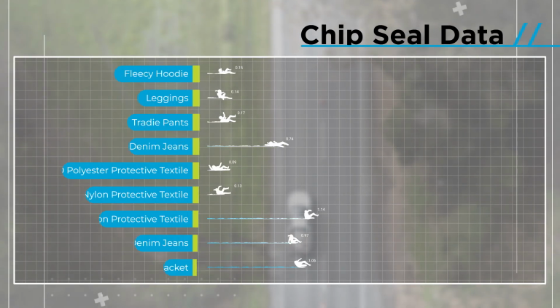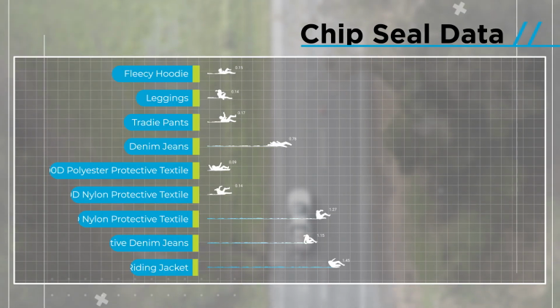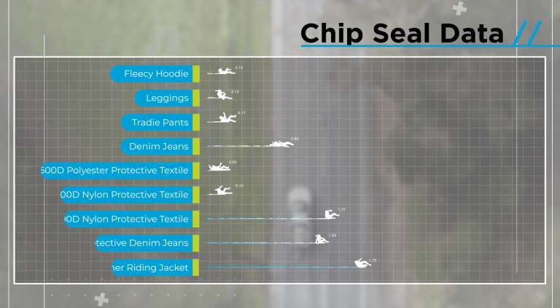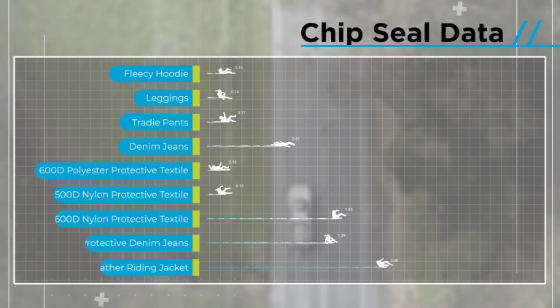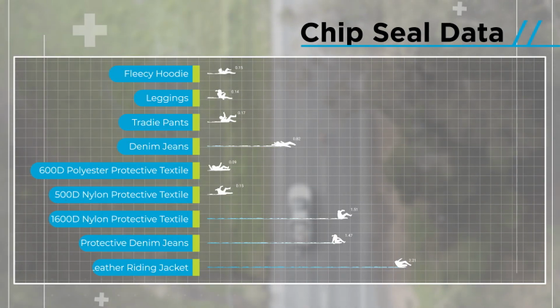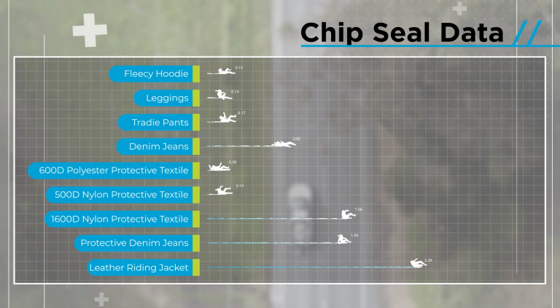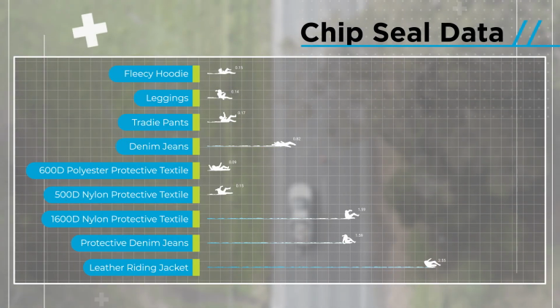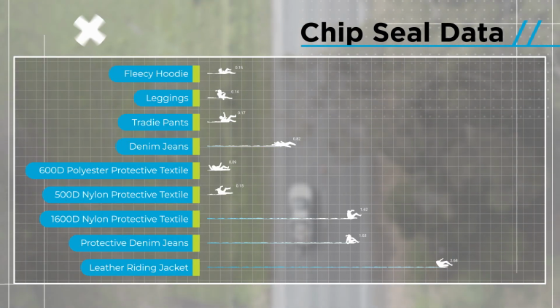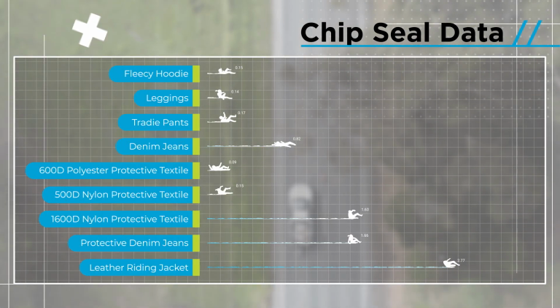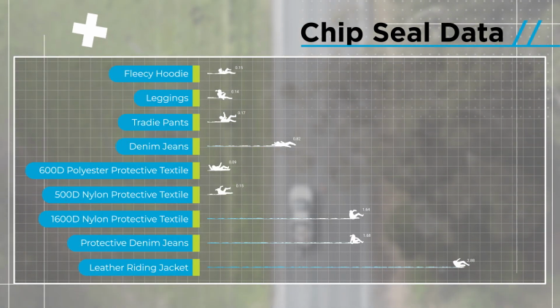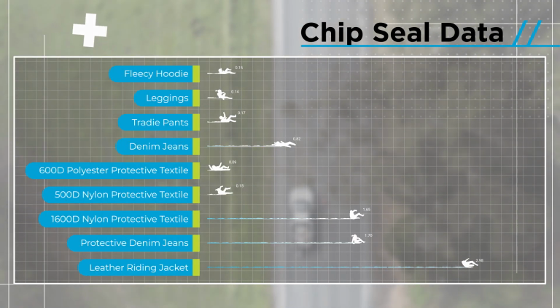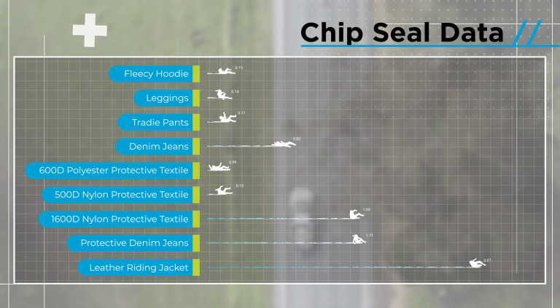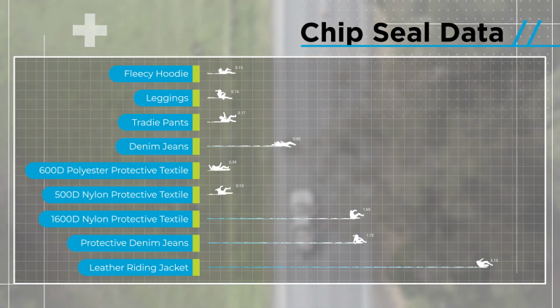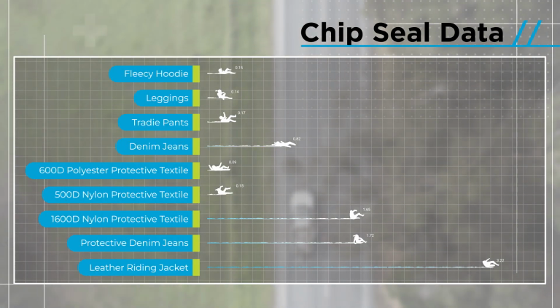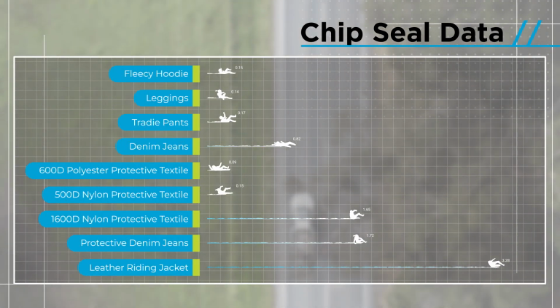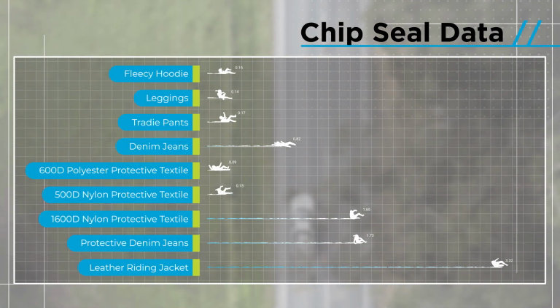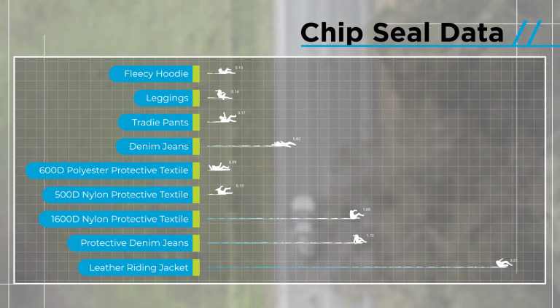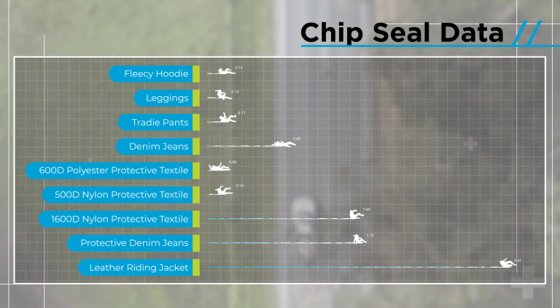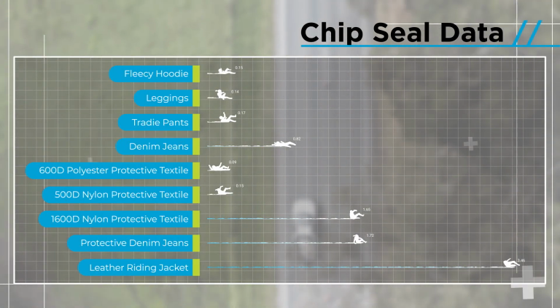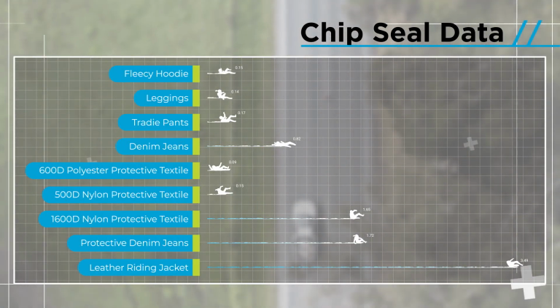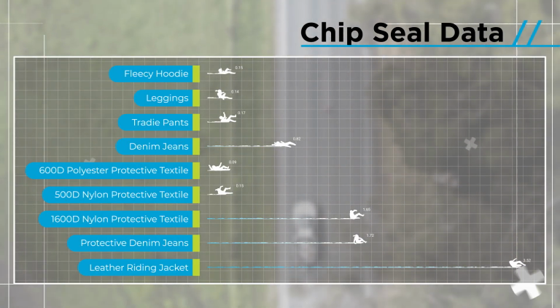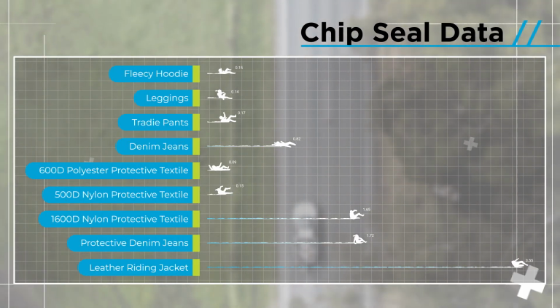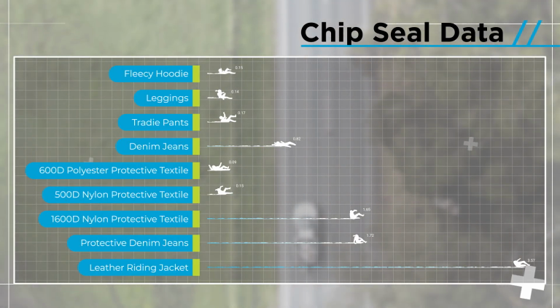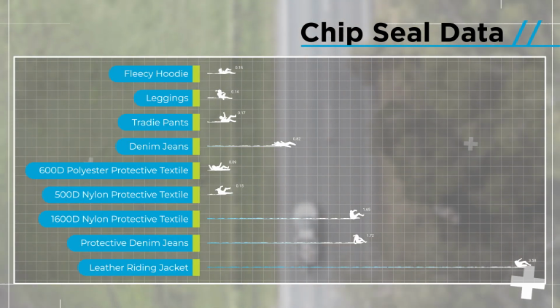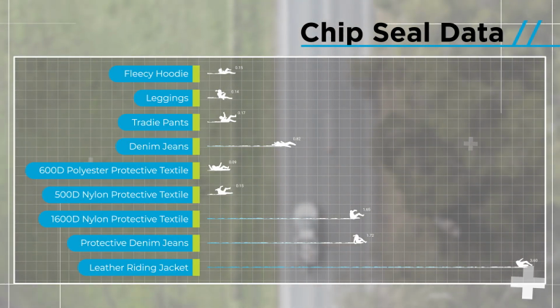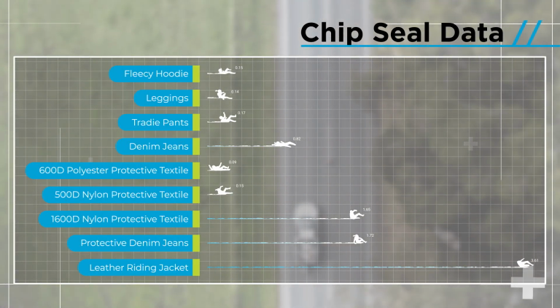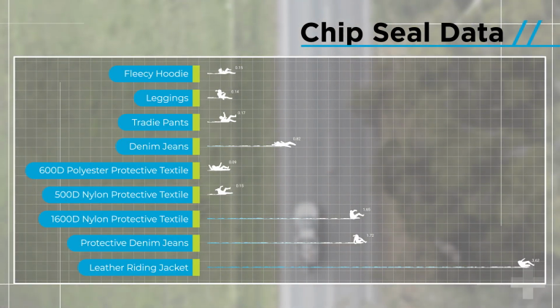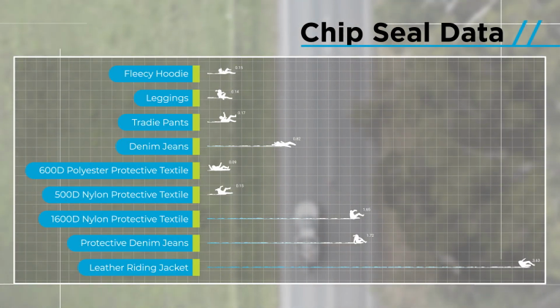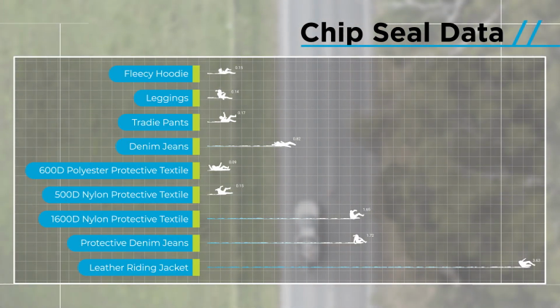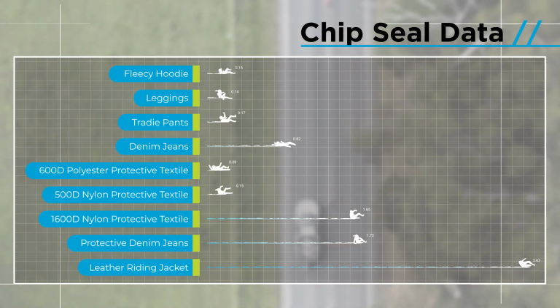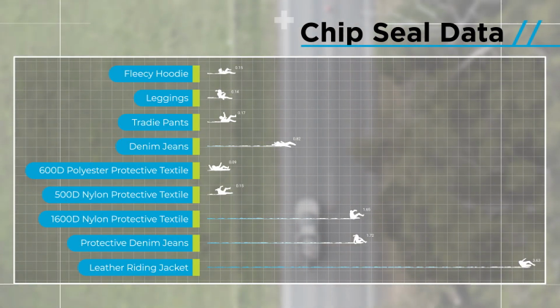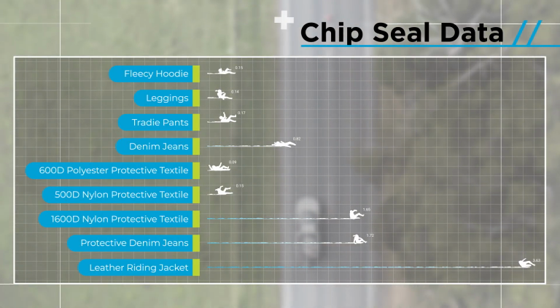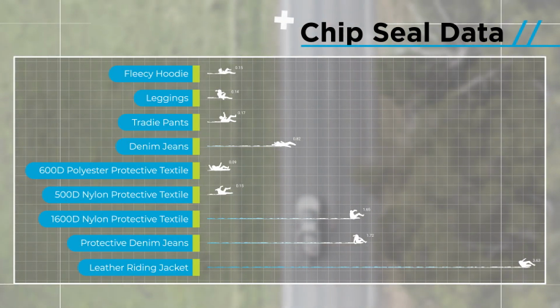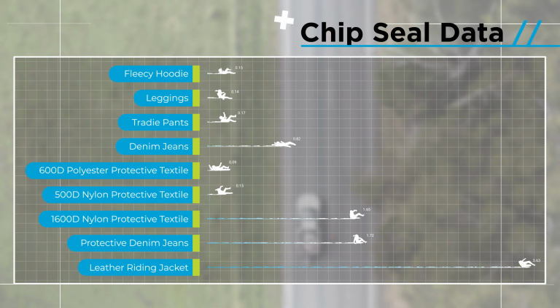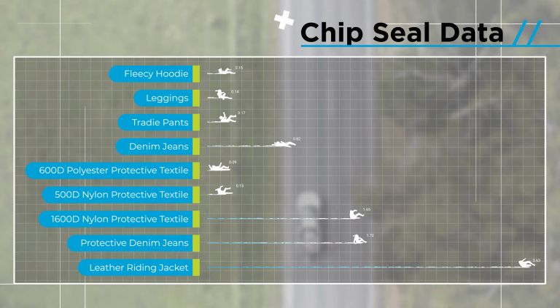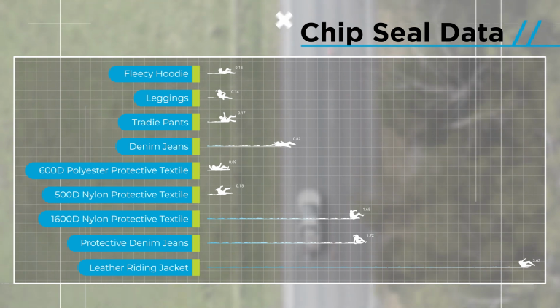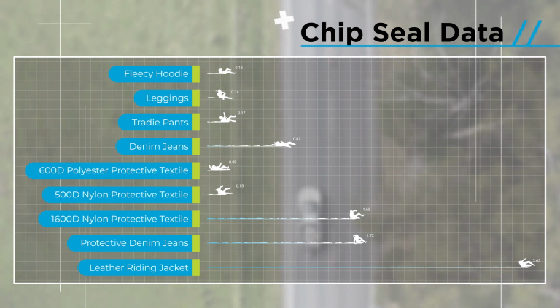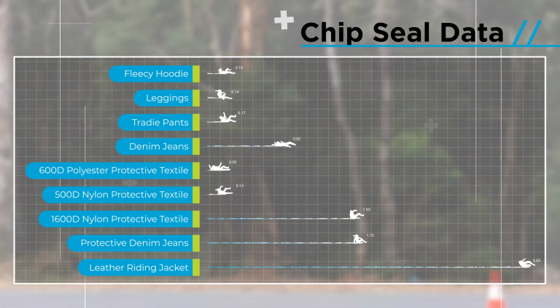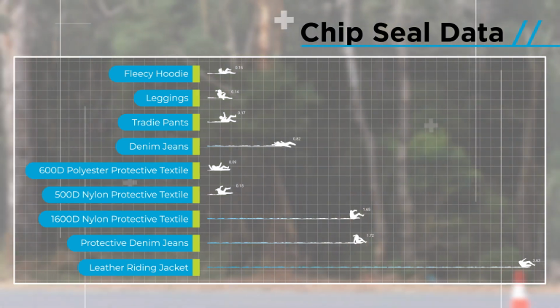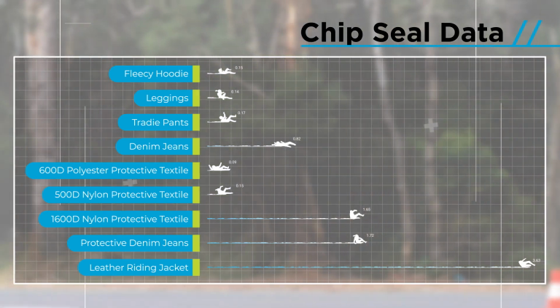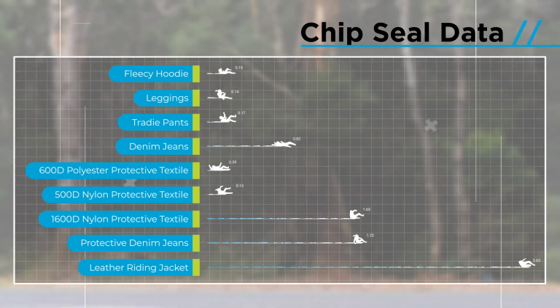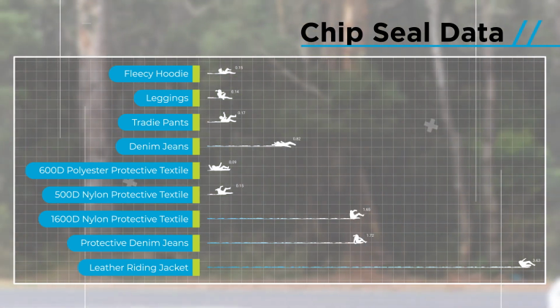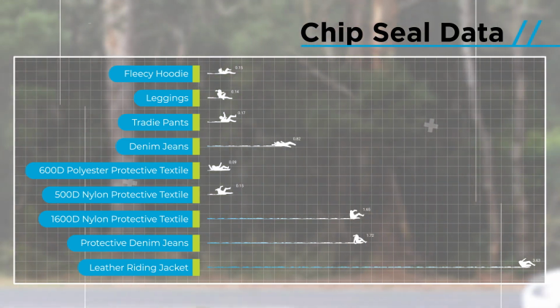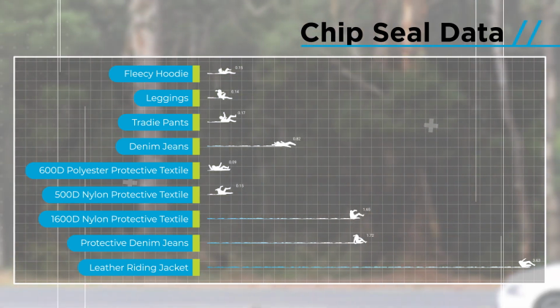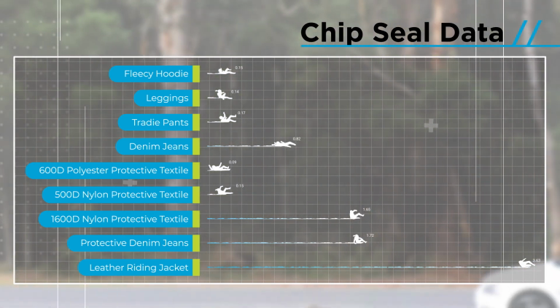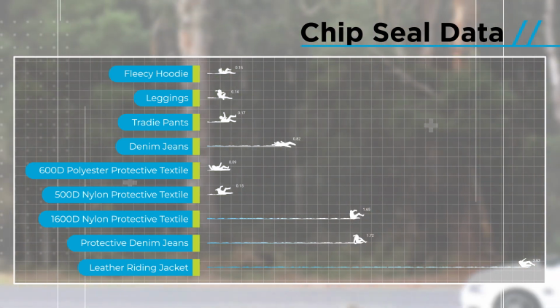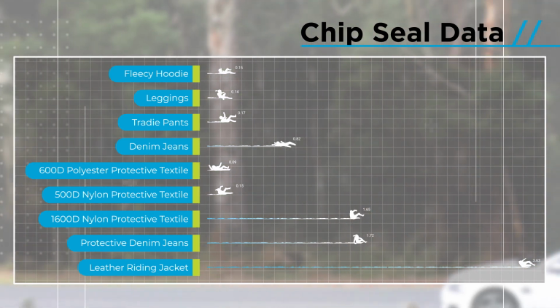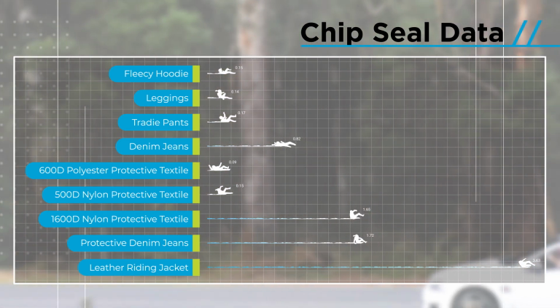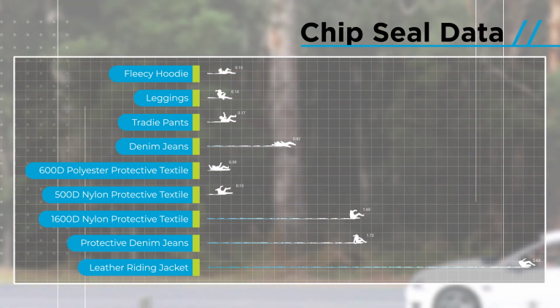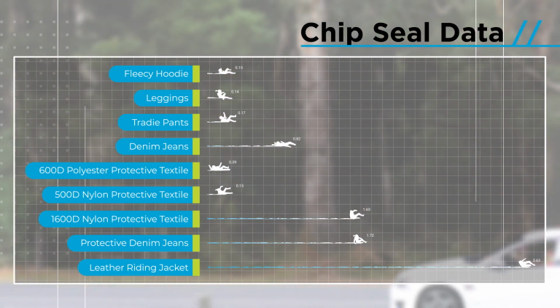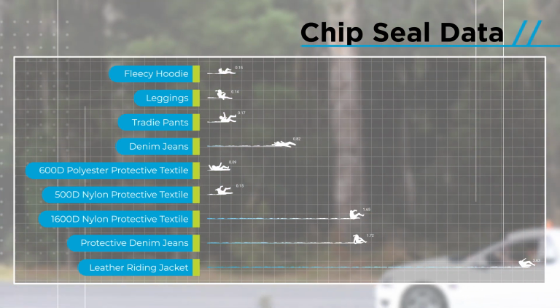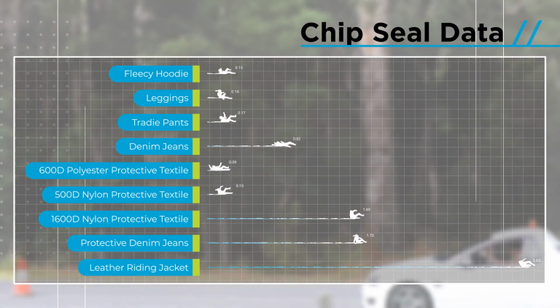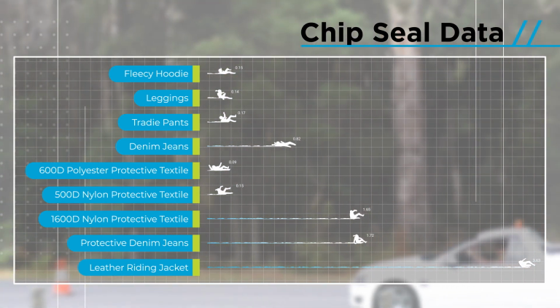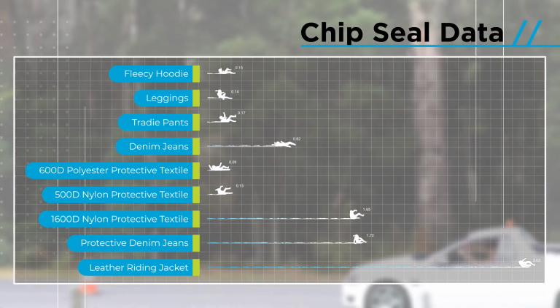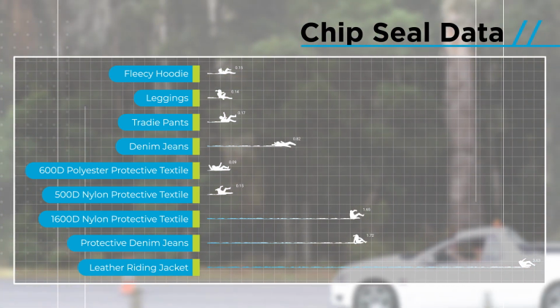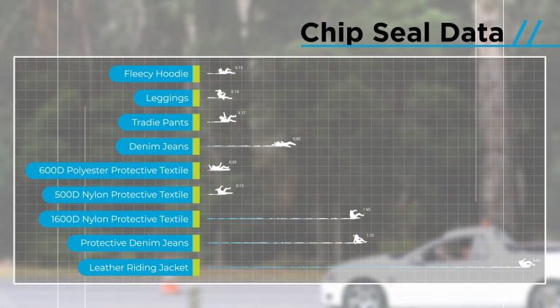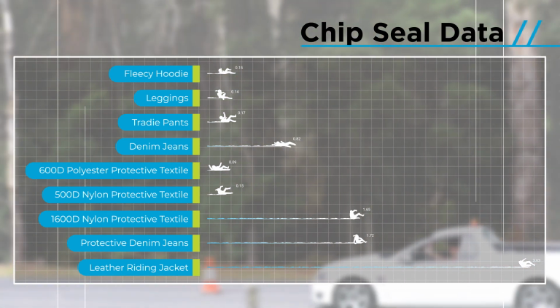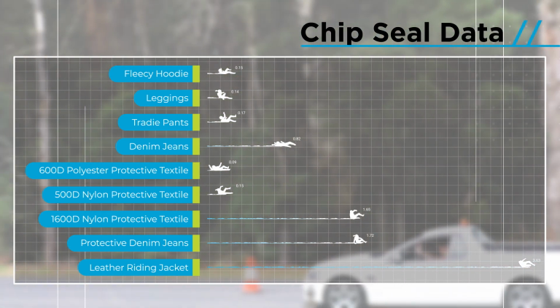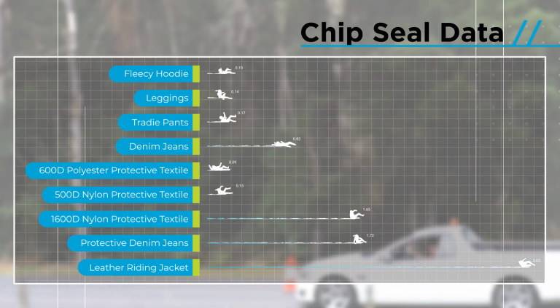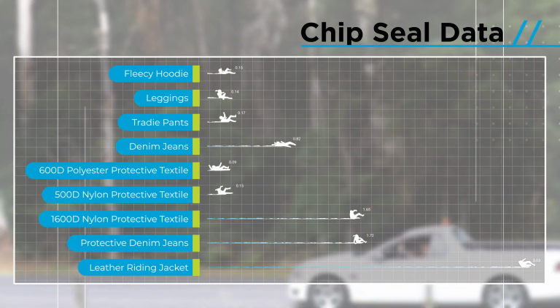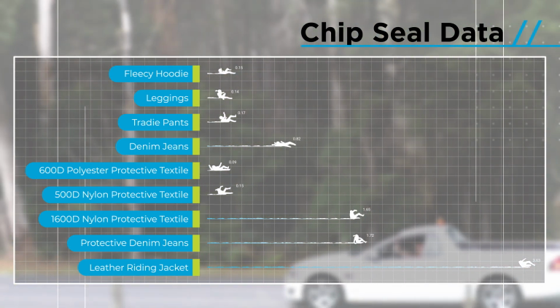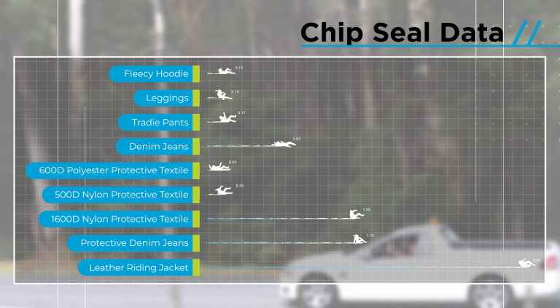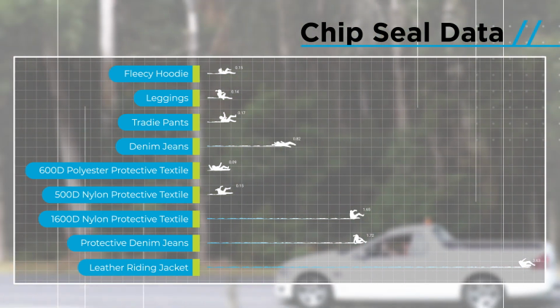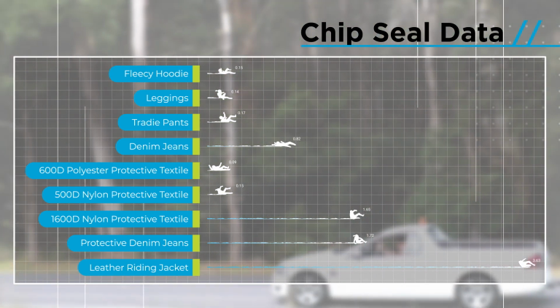This chart shows the time to hole for each of the clothing types on chip seal. The longer the line, the higher the protection.